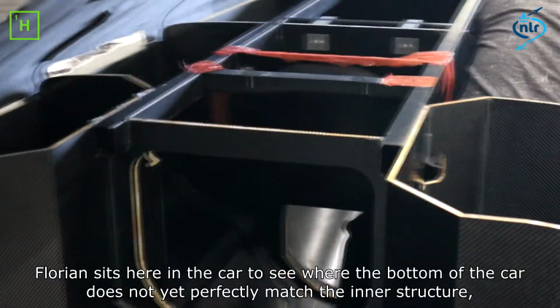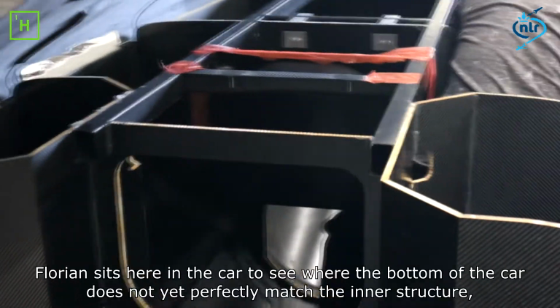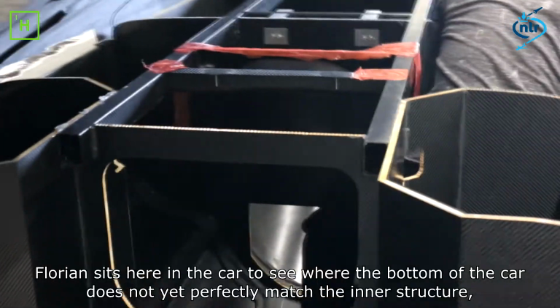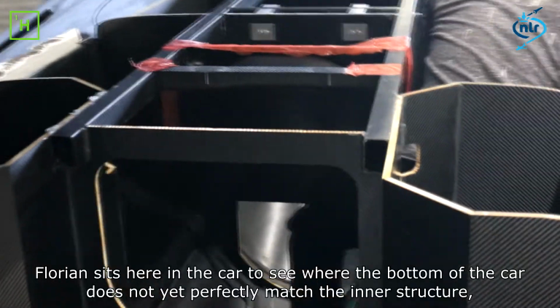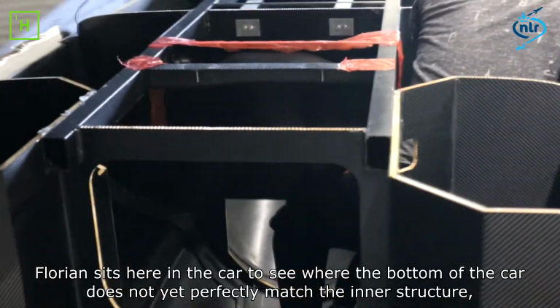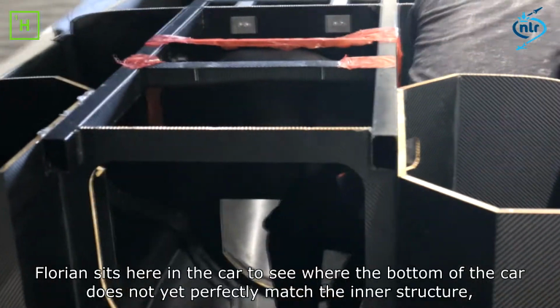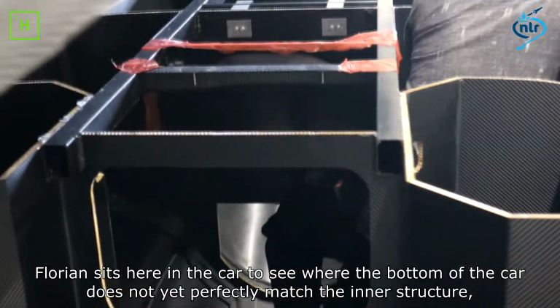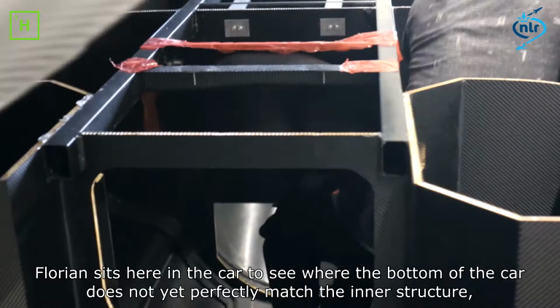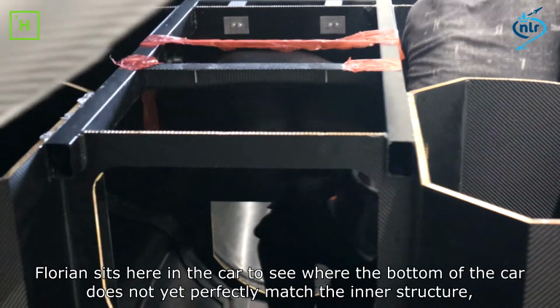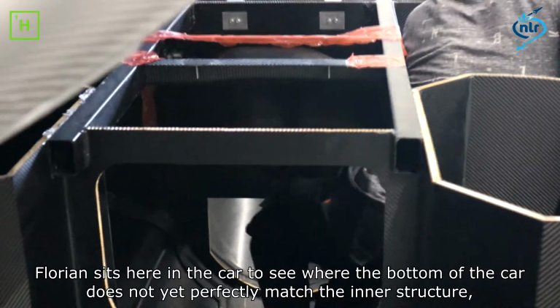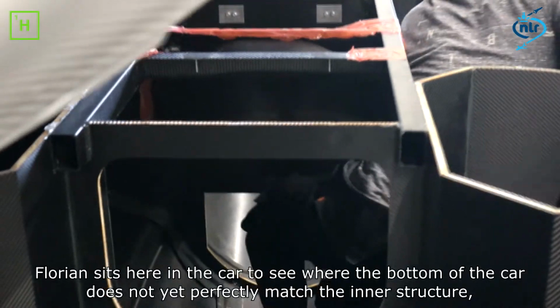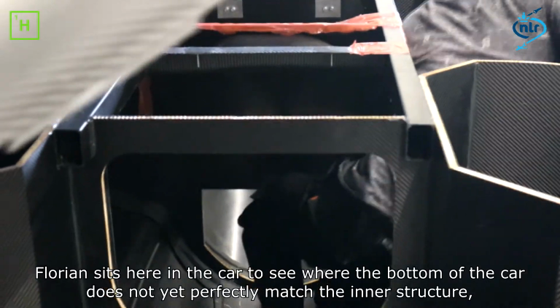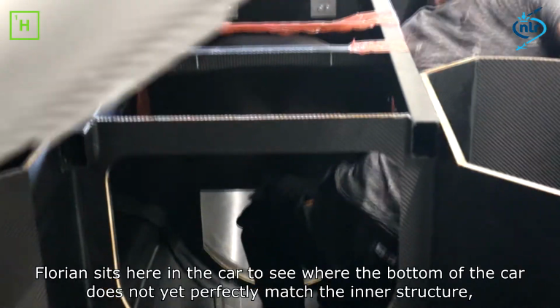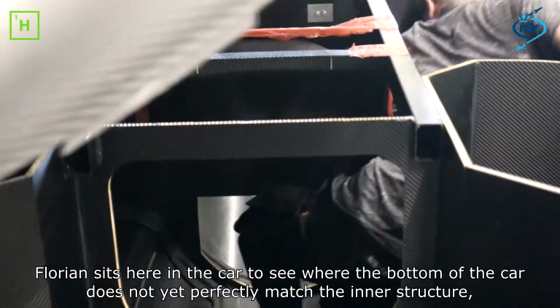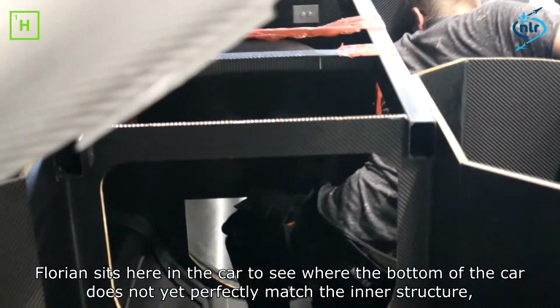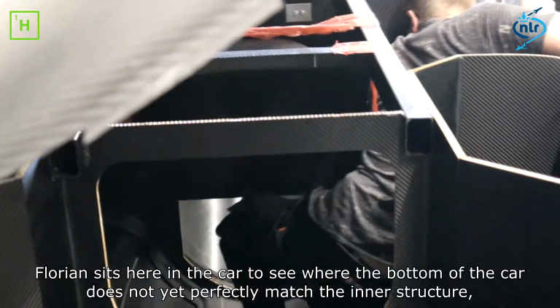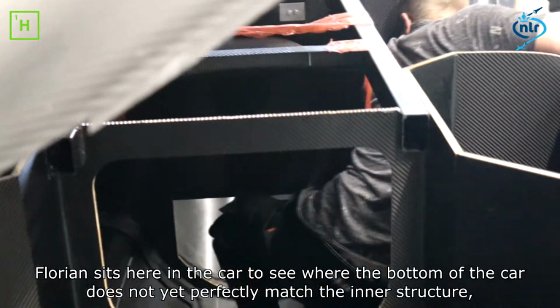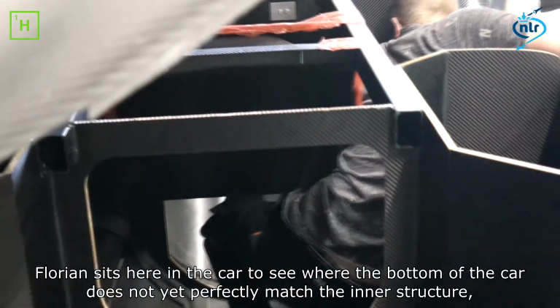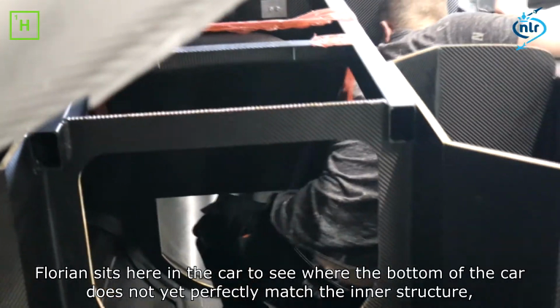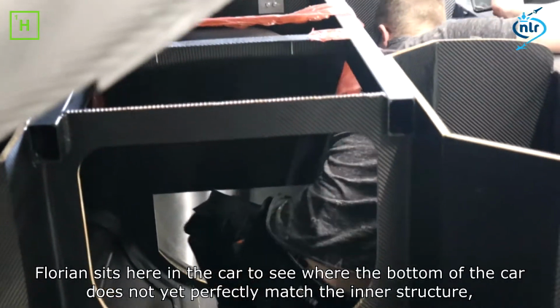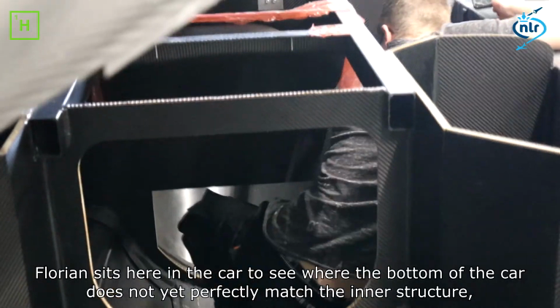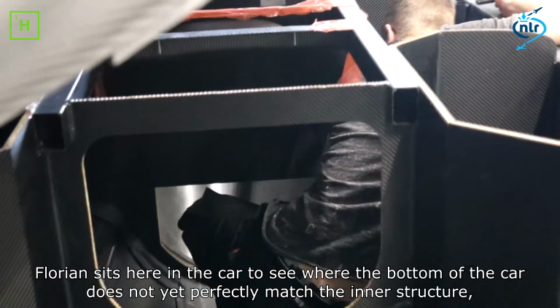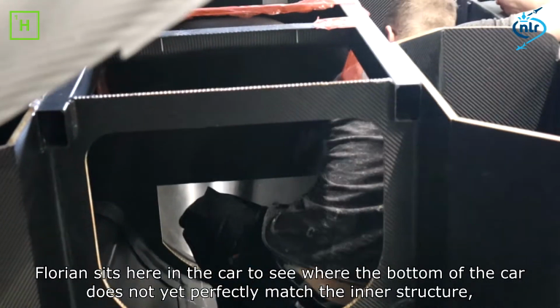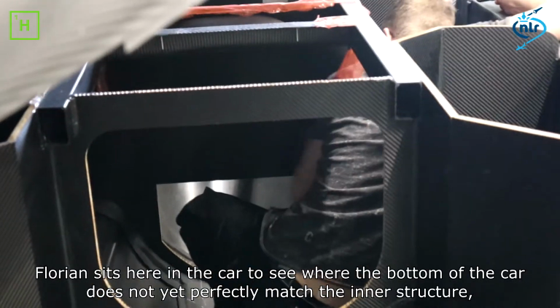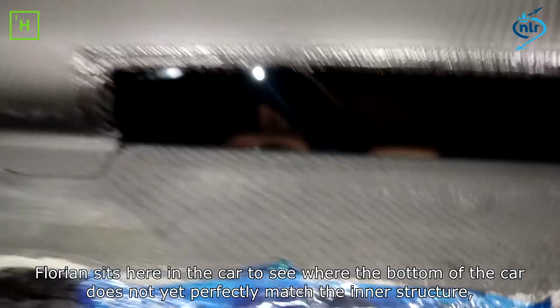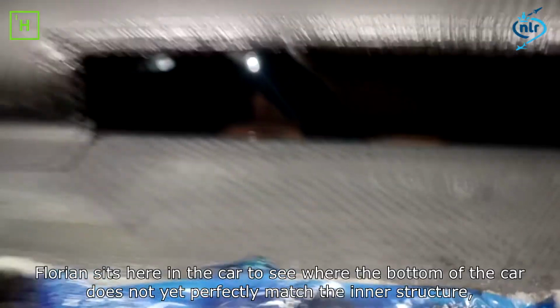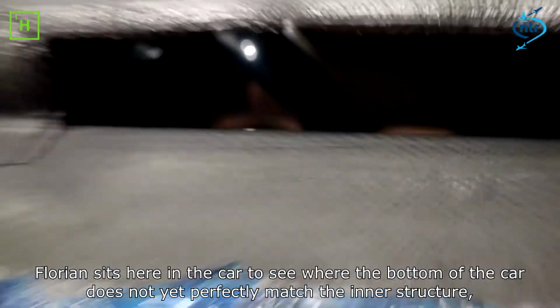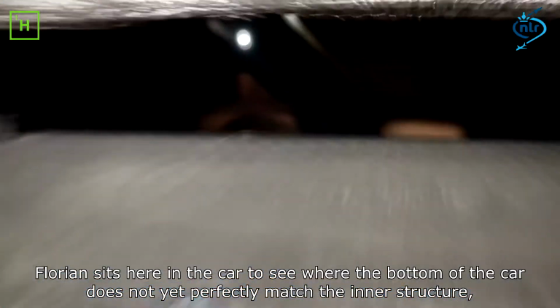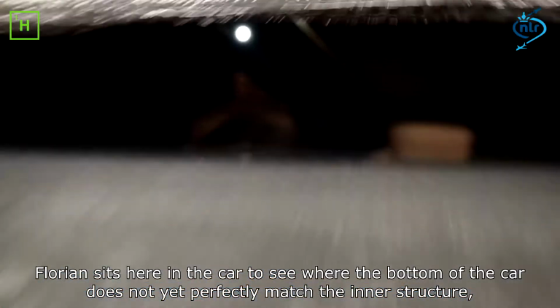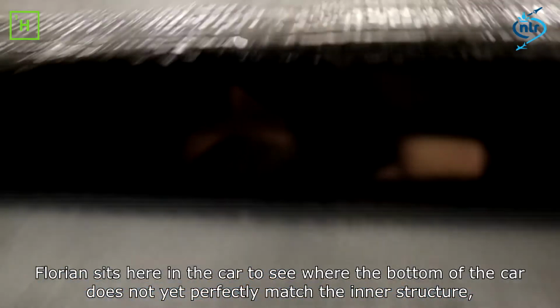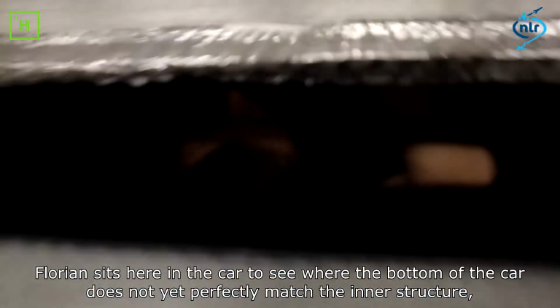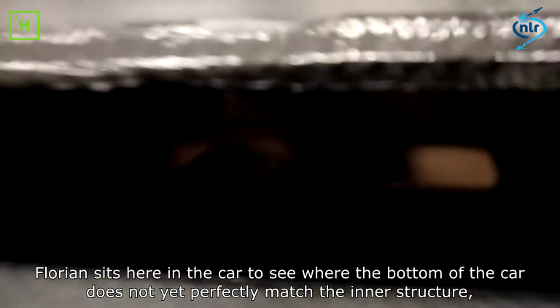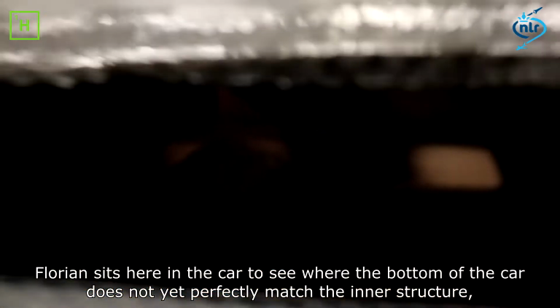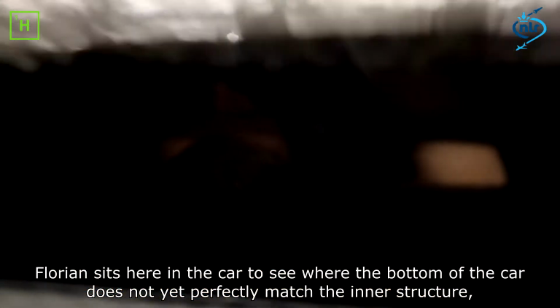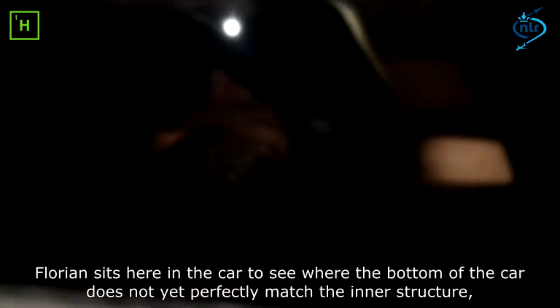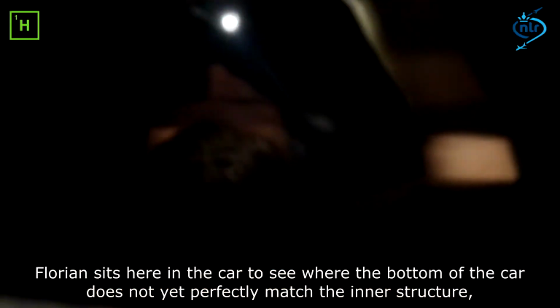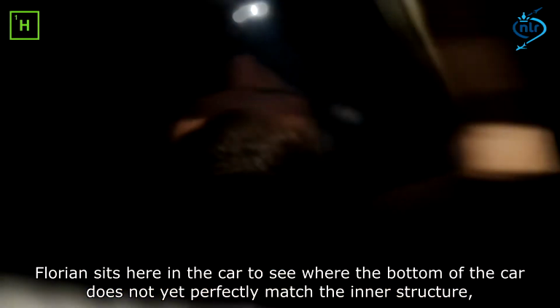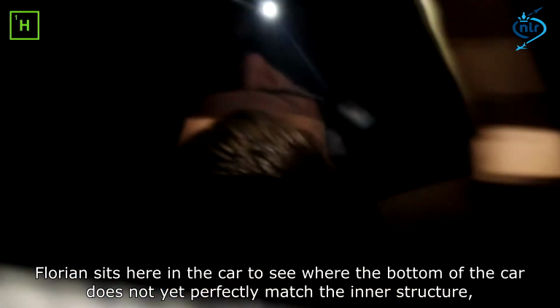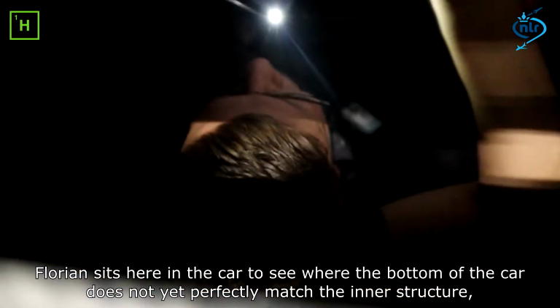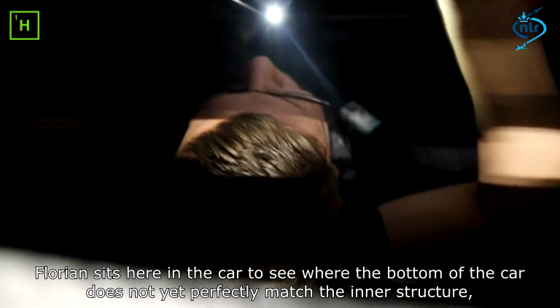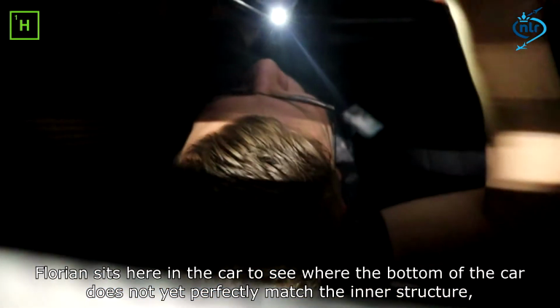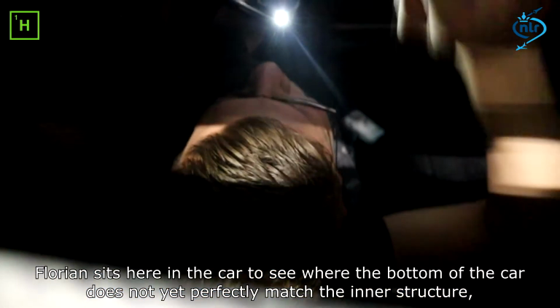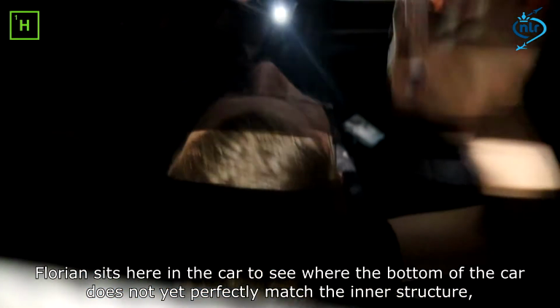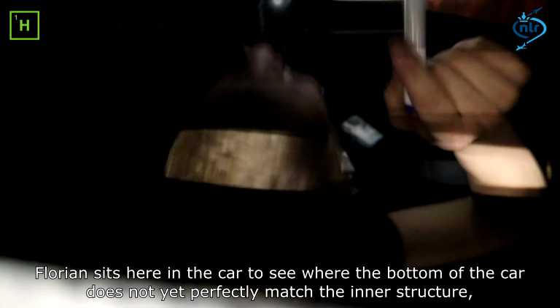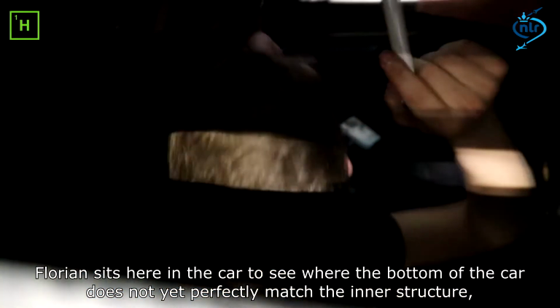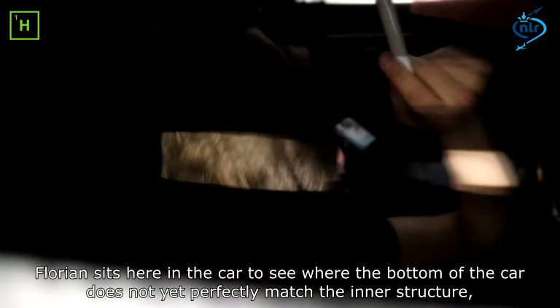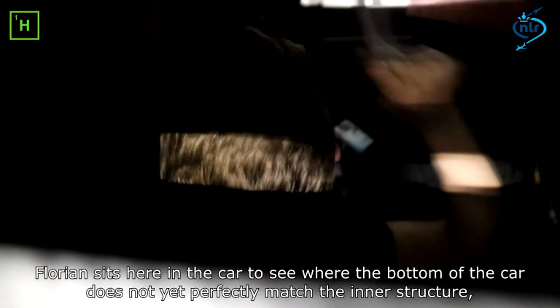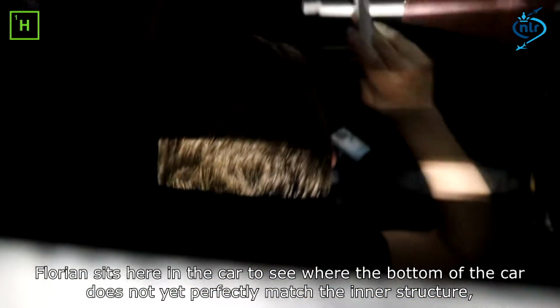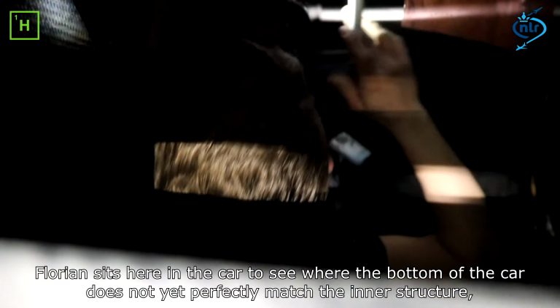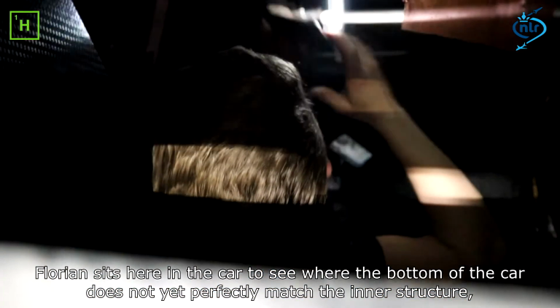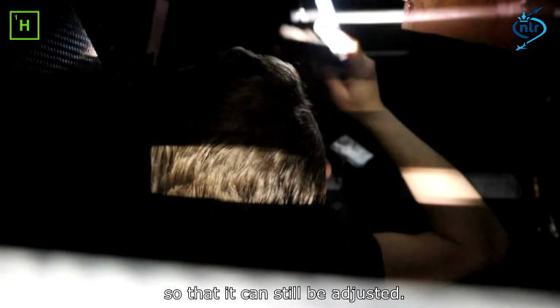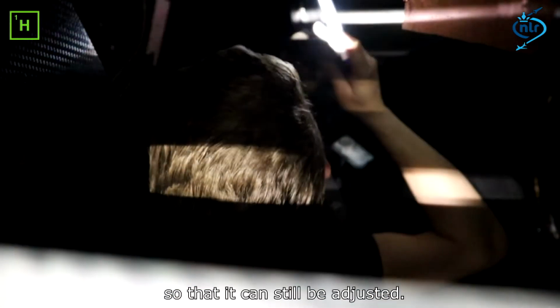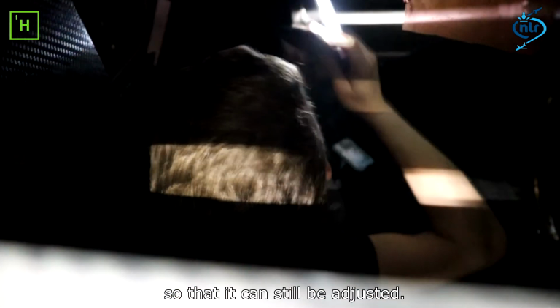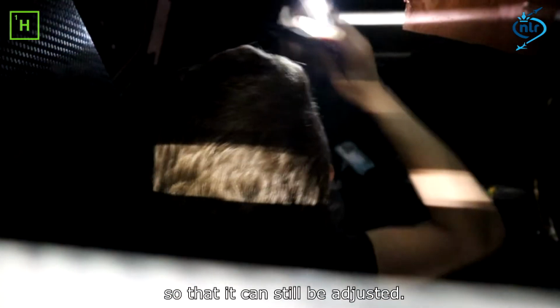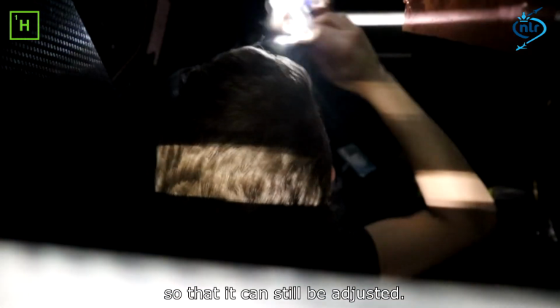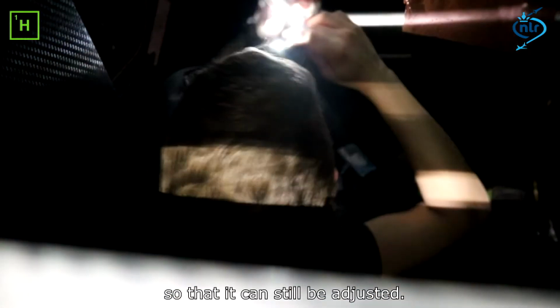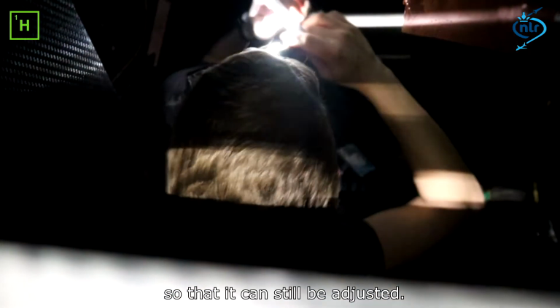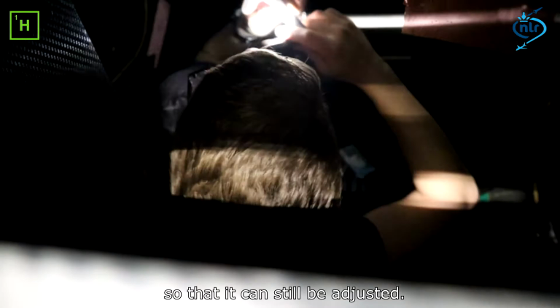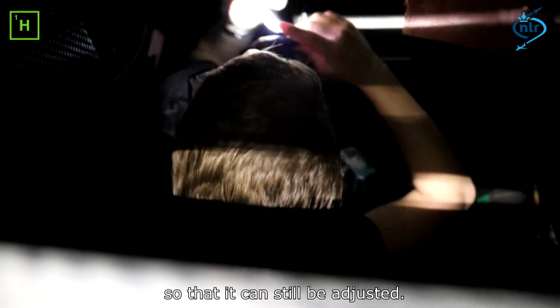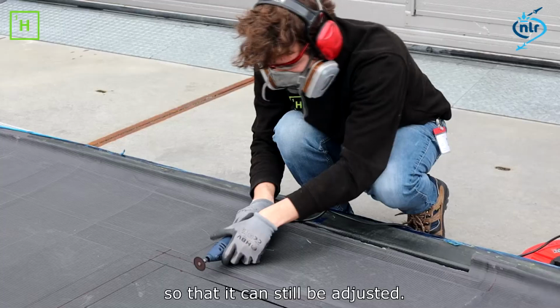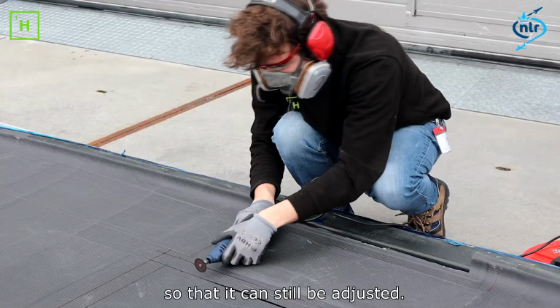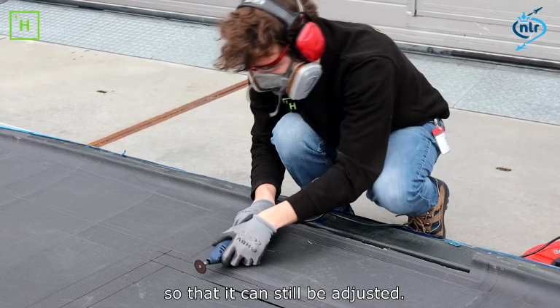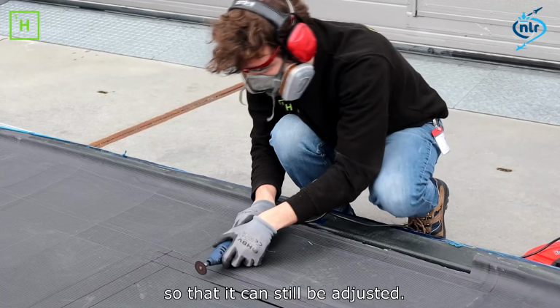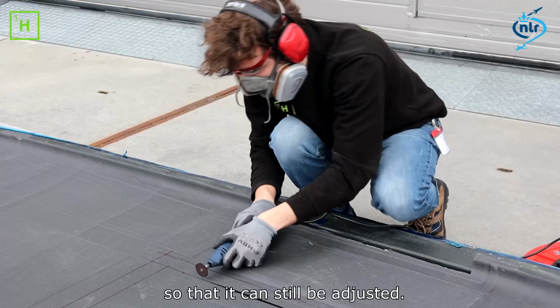Florian is going to sit here in the car to see where the bottom of the car is not perfect, to connect to the structure so that it can be made correctly.